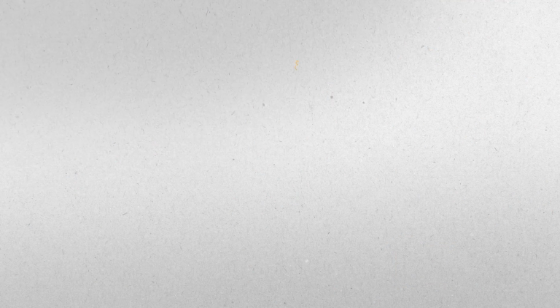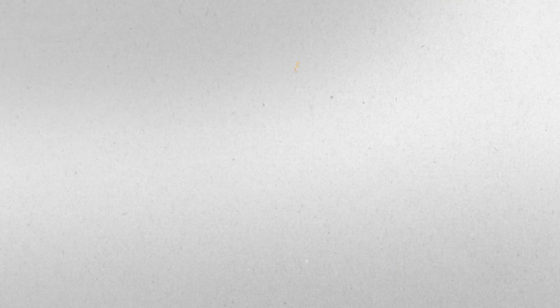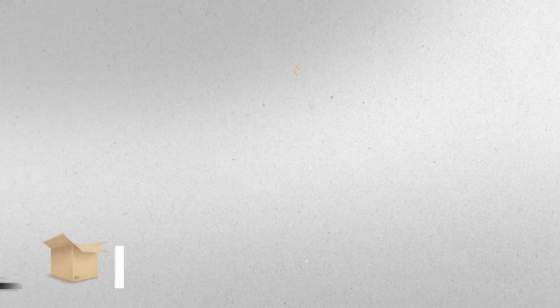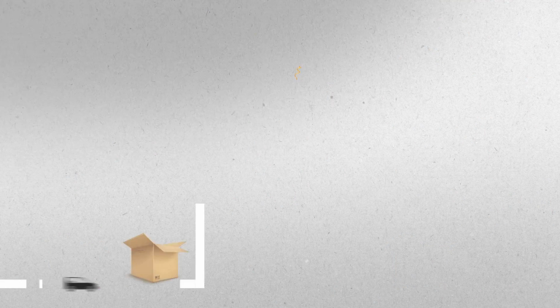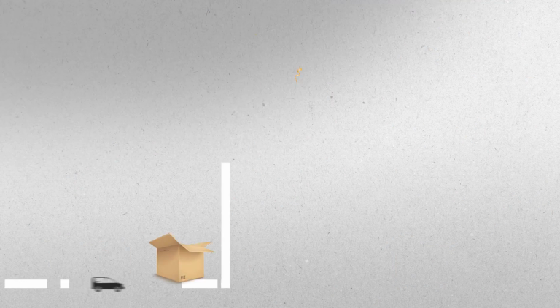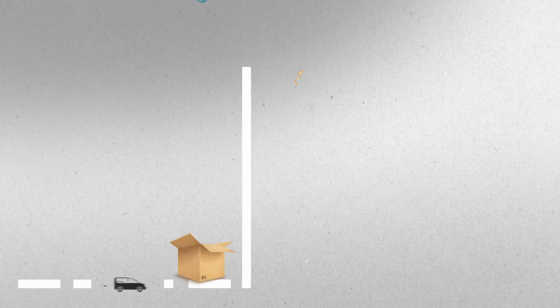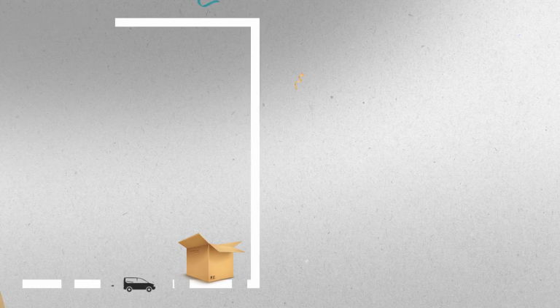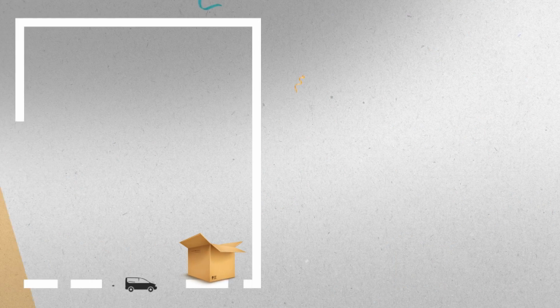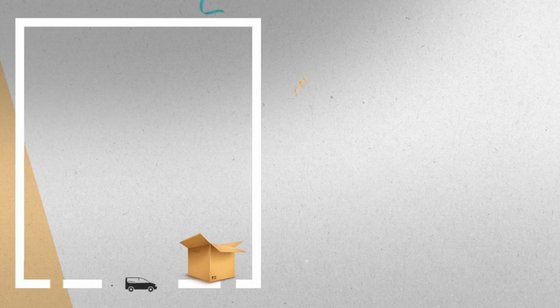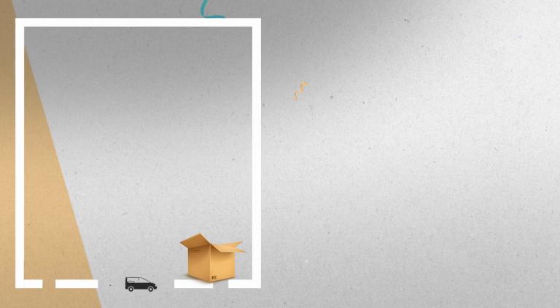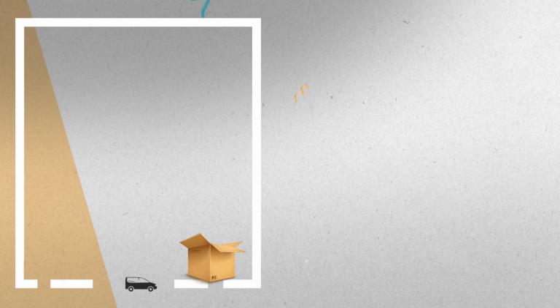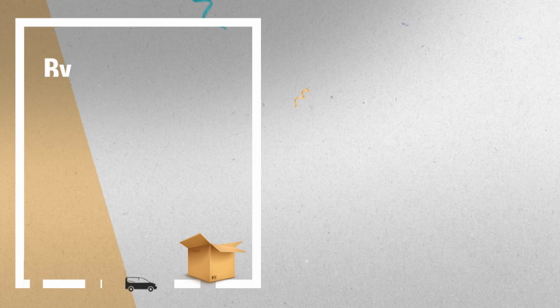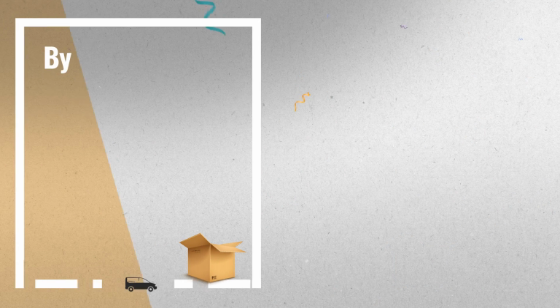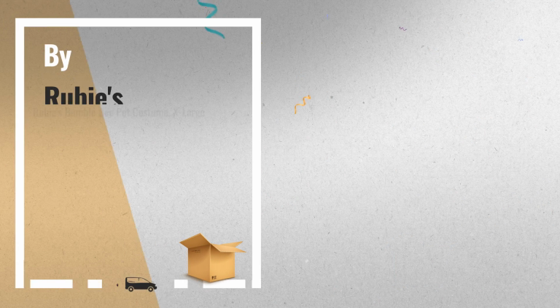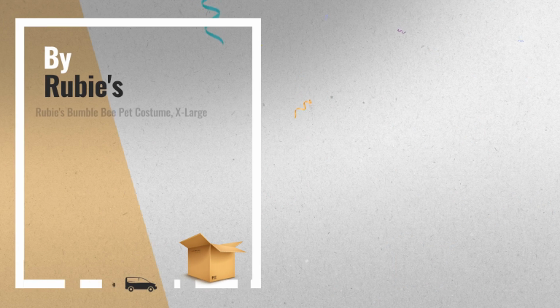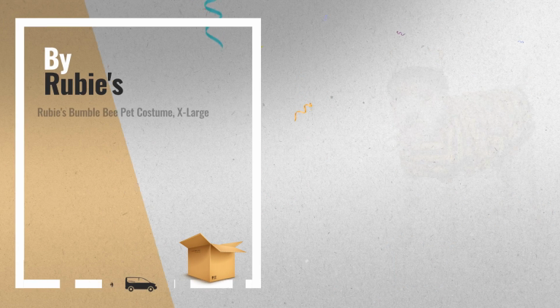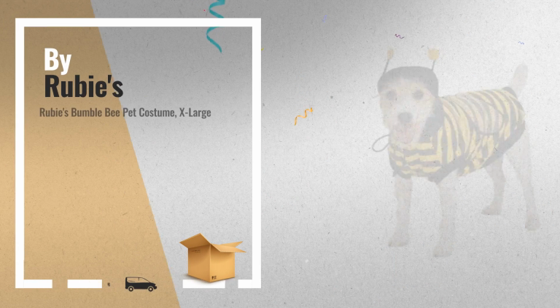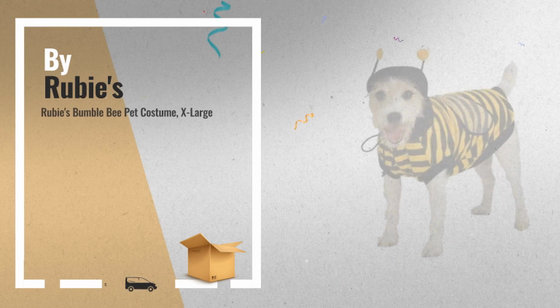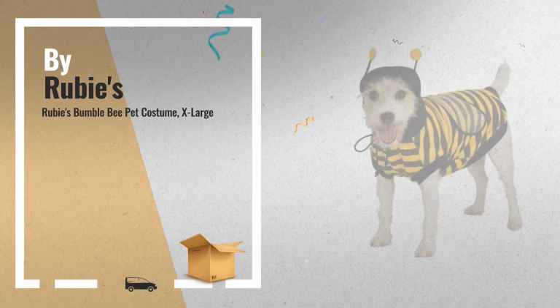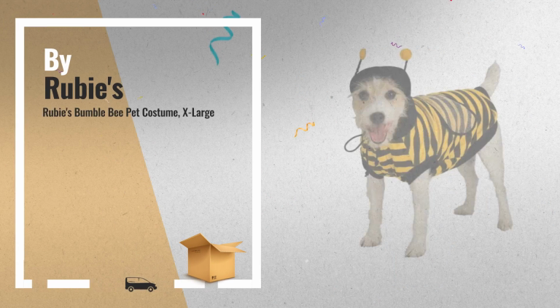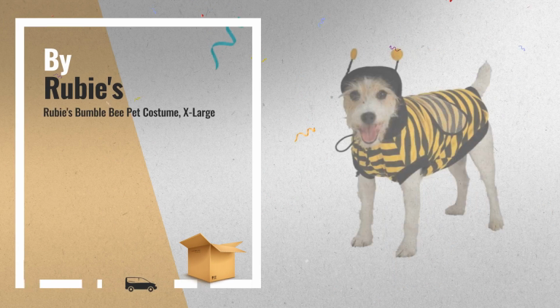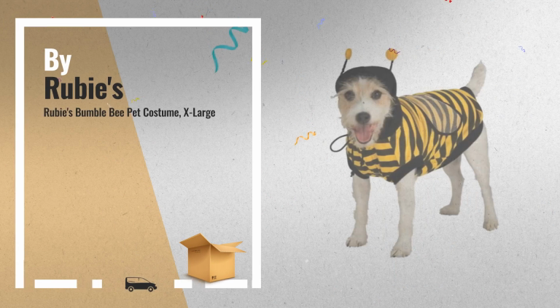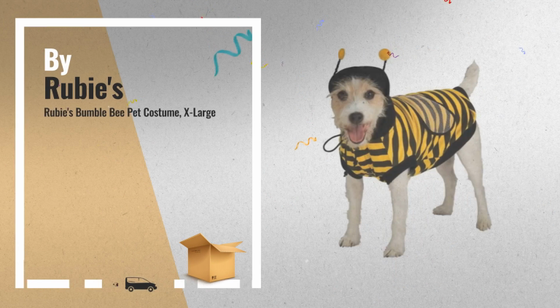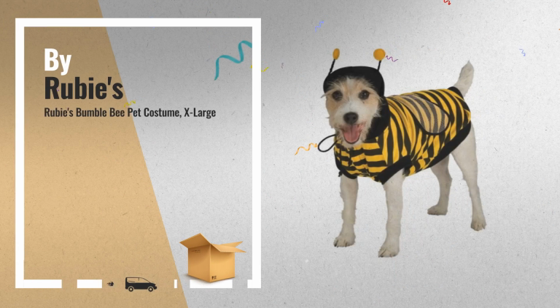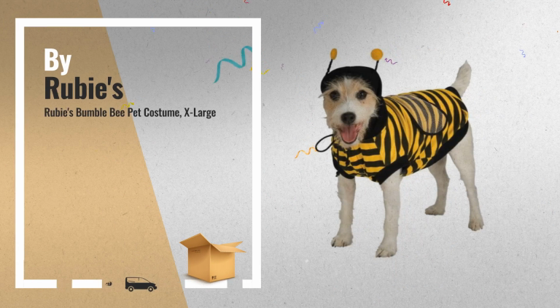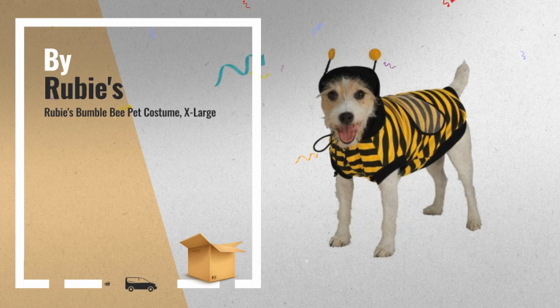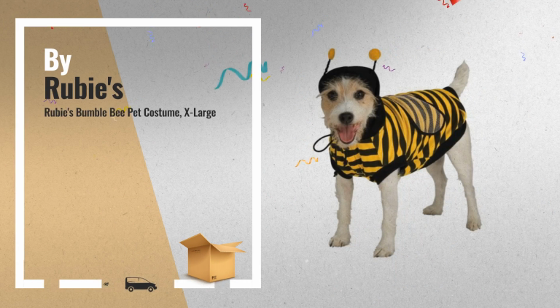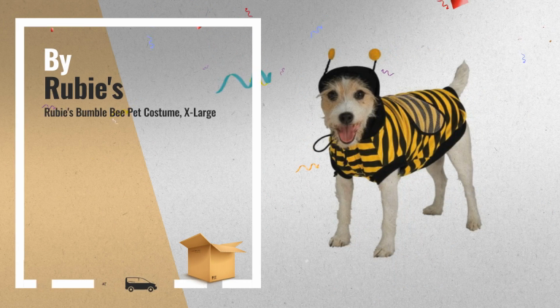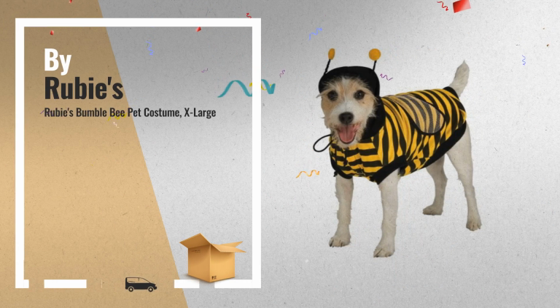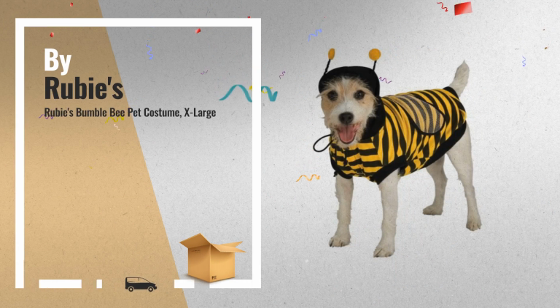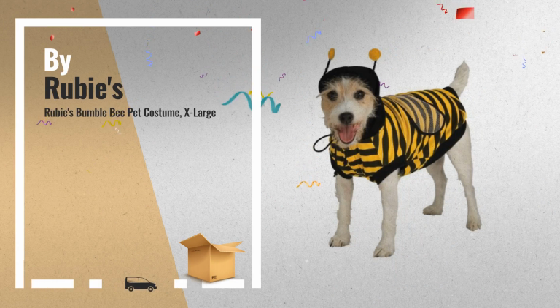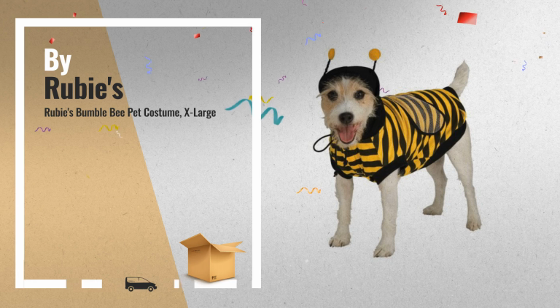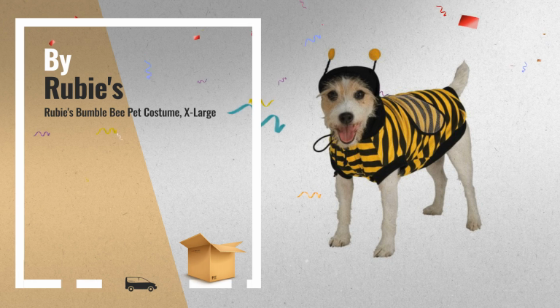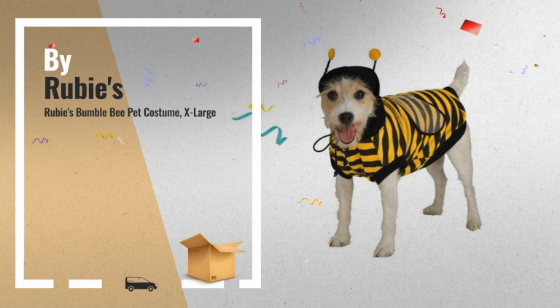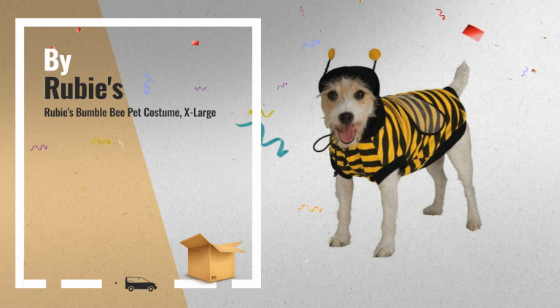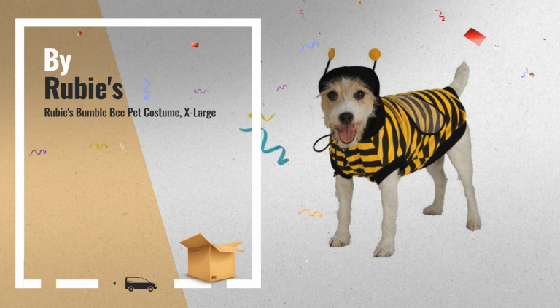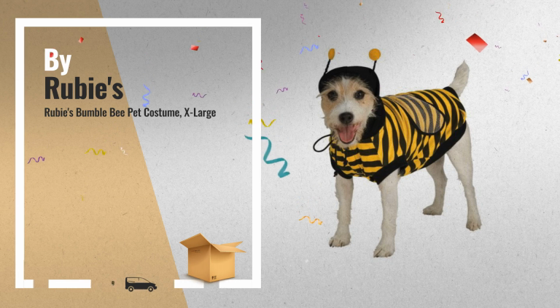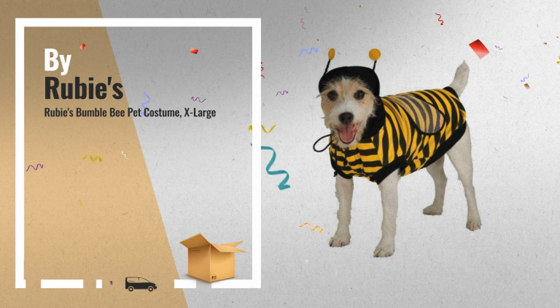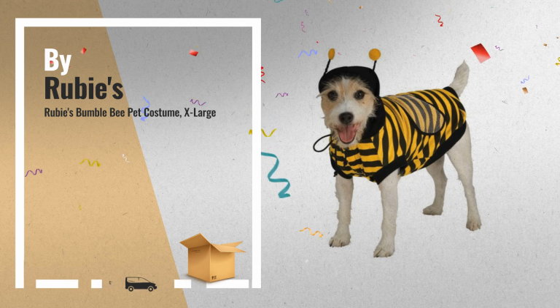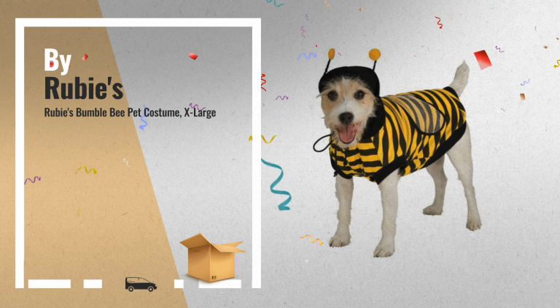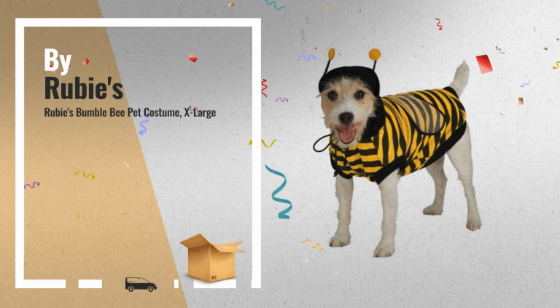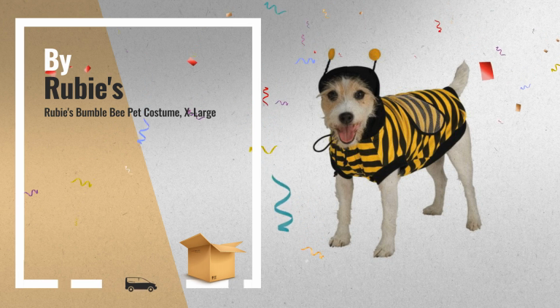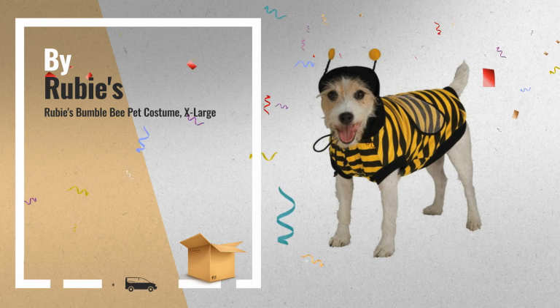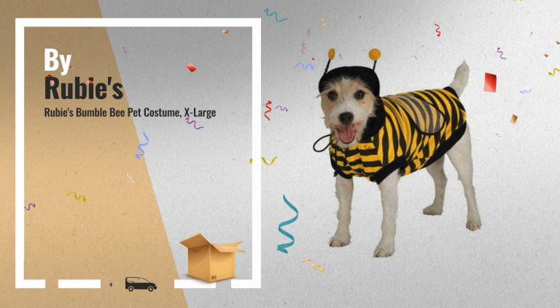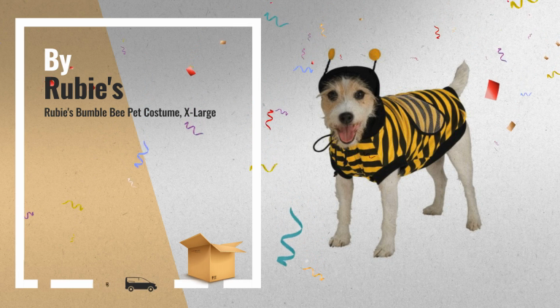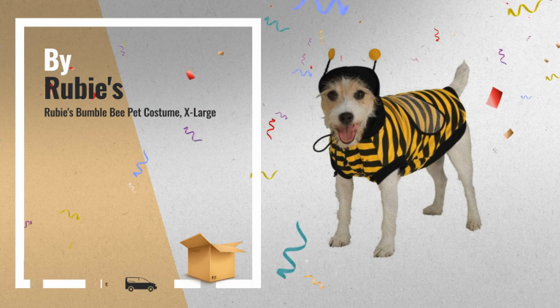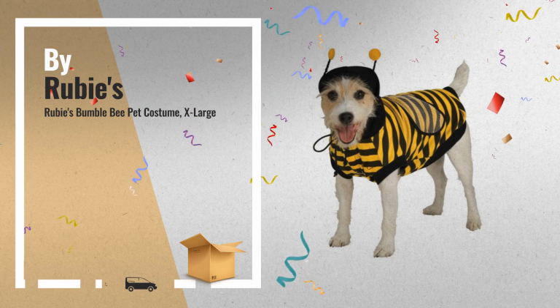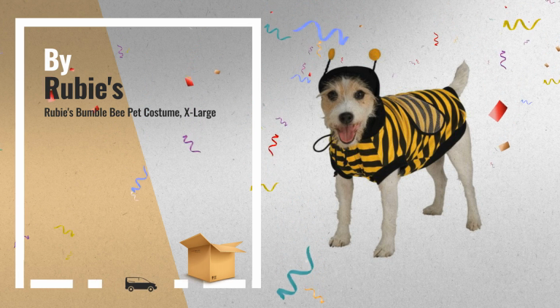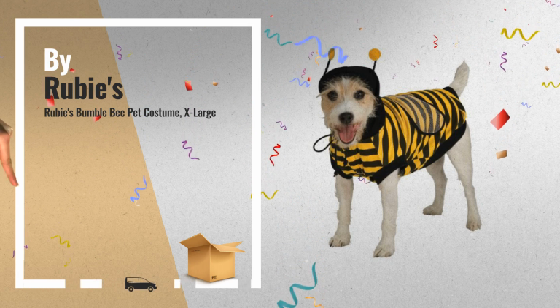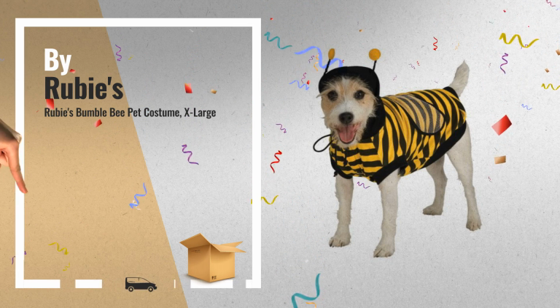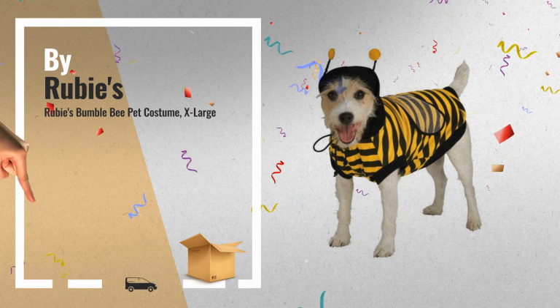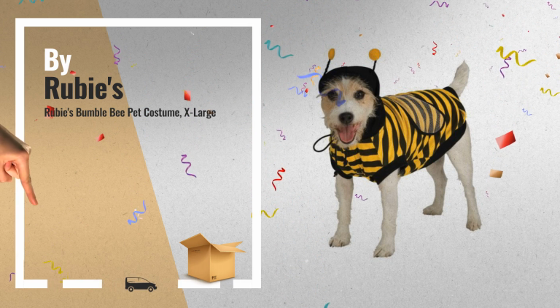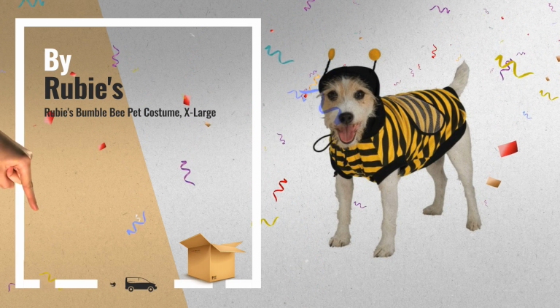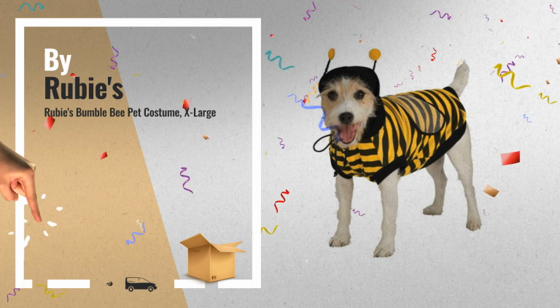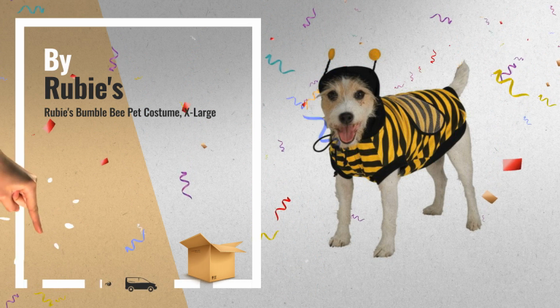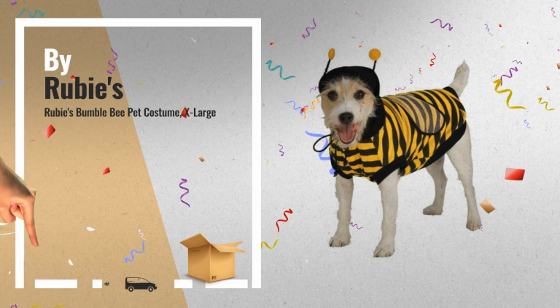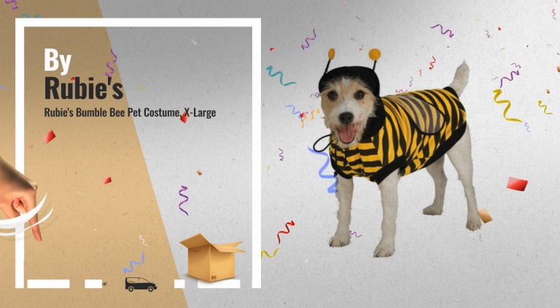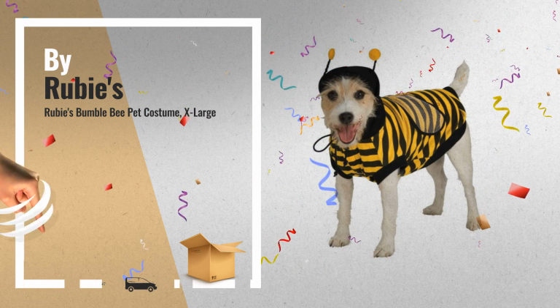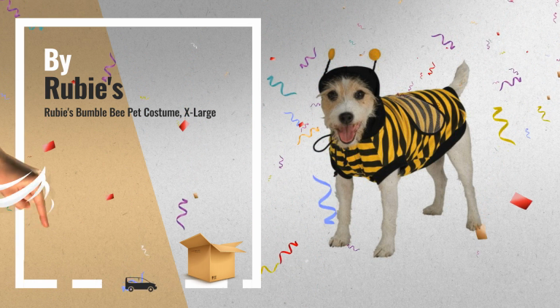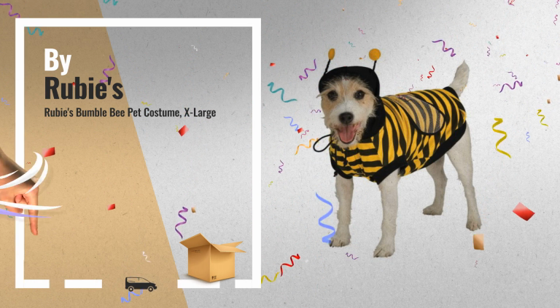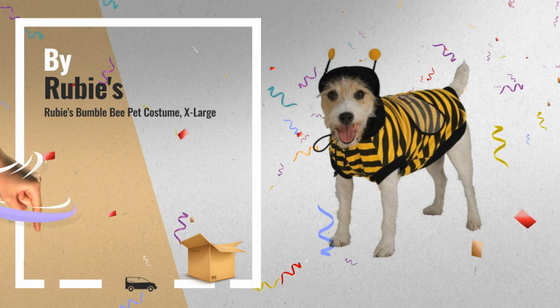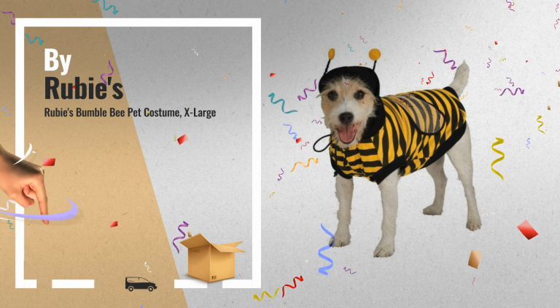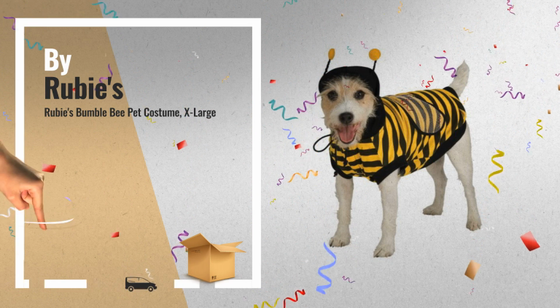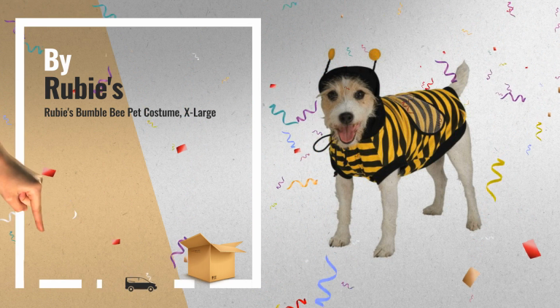Number 3: Get your pet ready for Halloween. Click this link below for more great ideas.